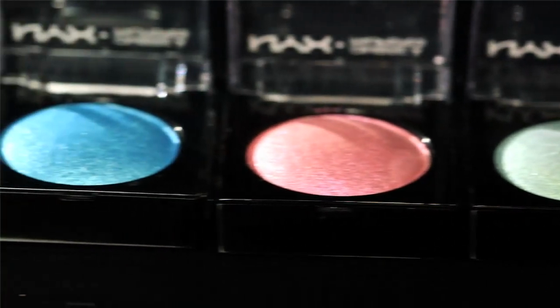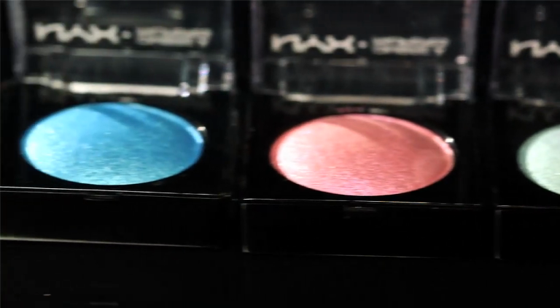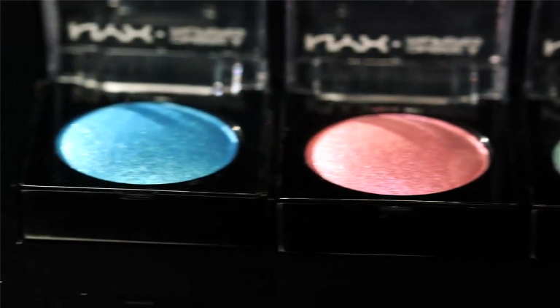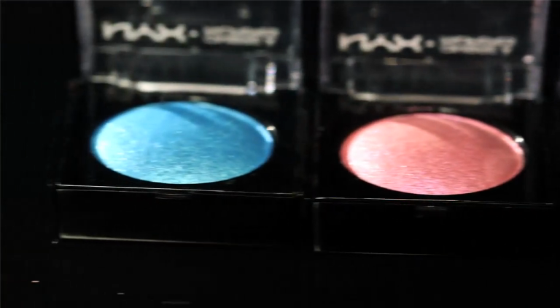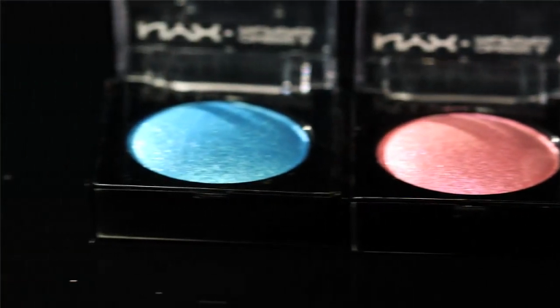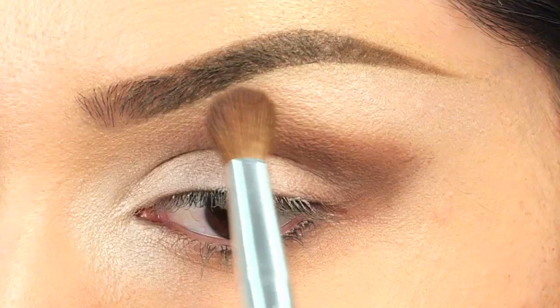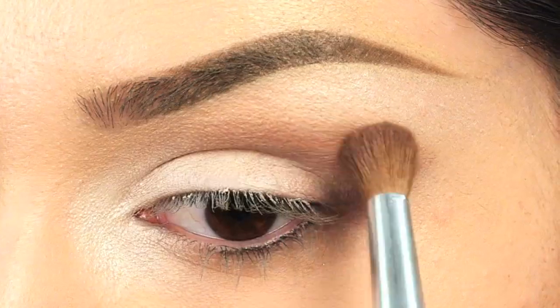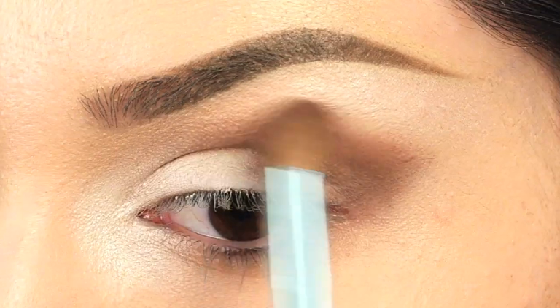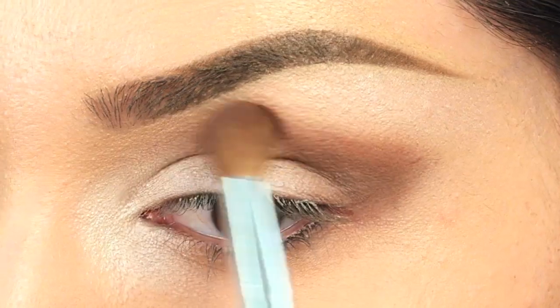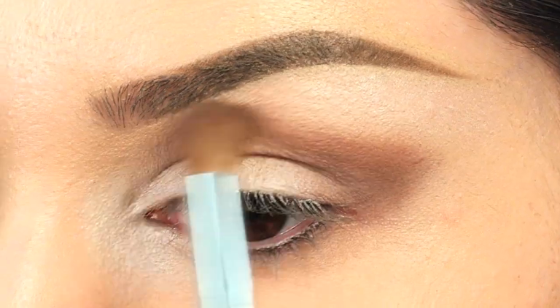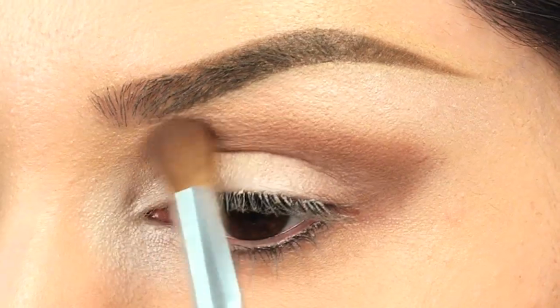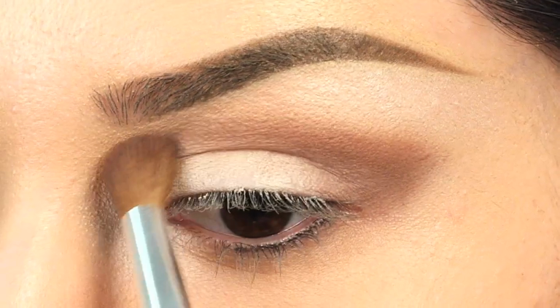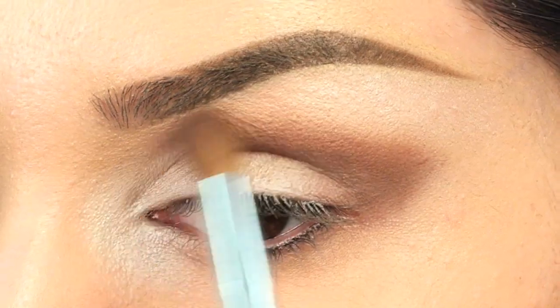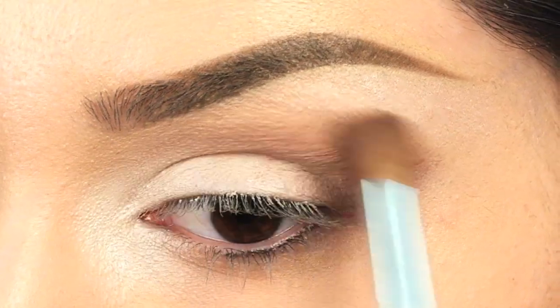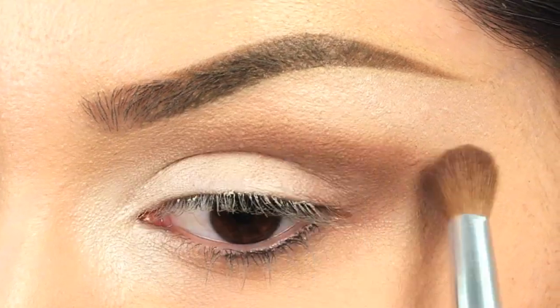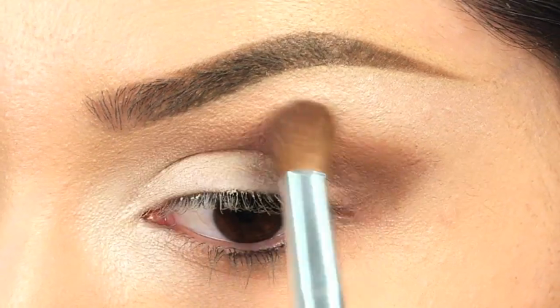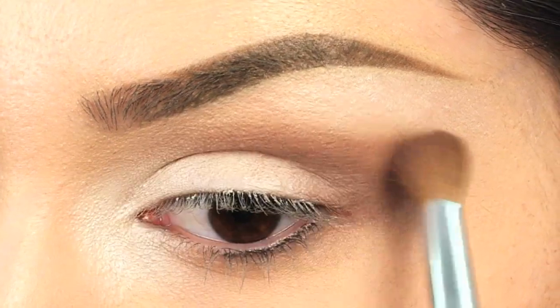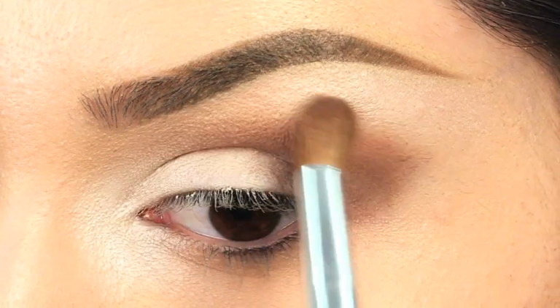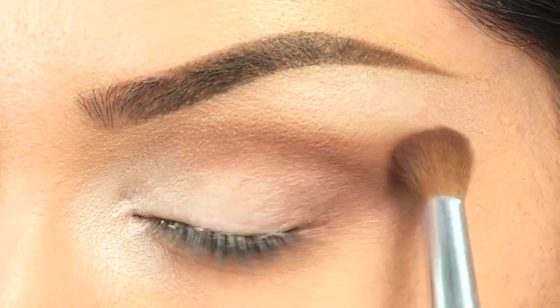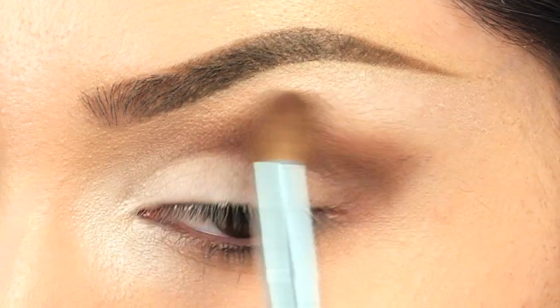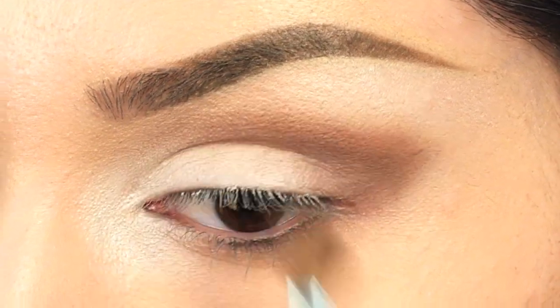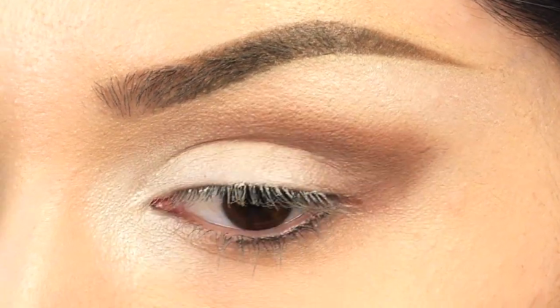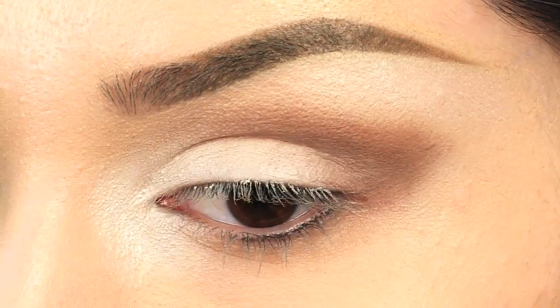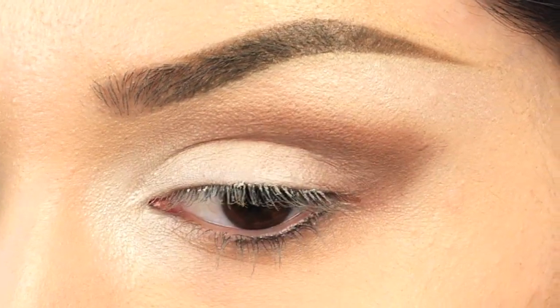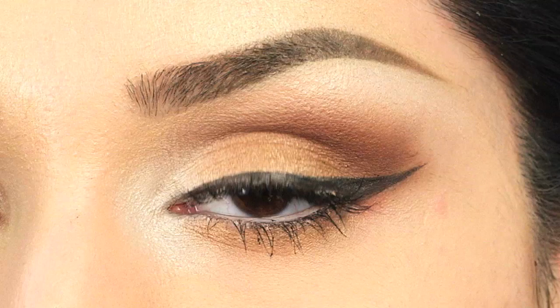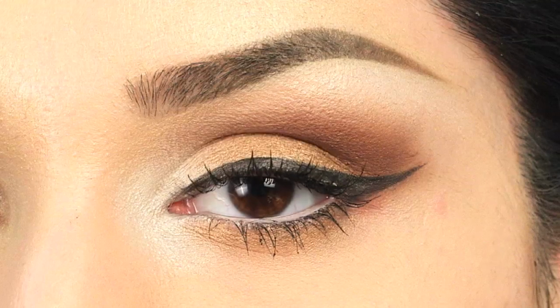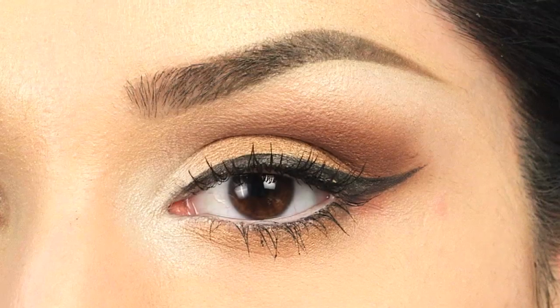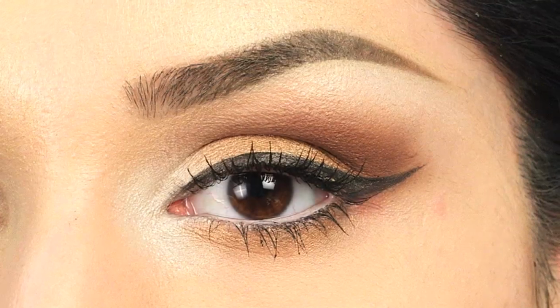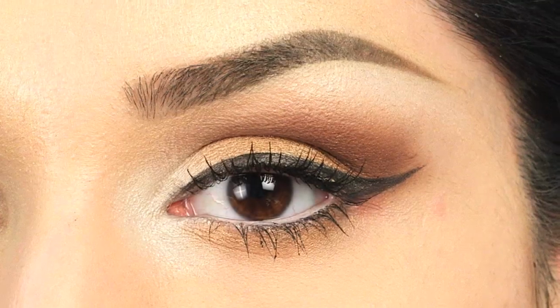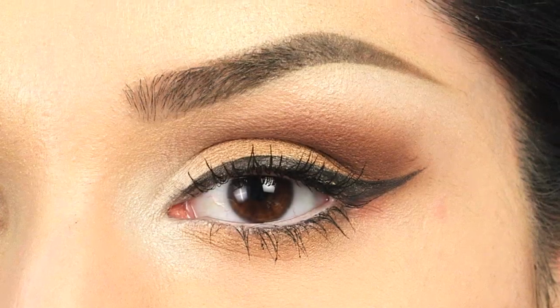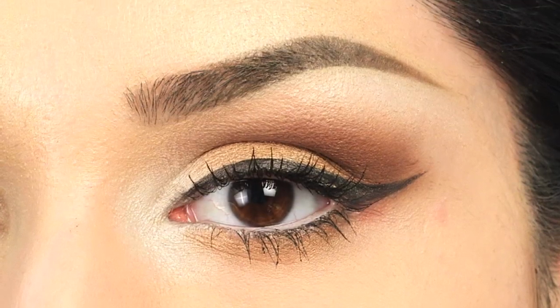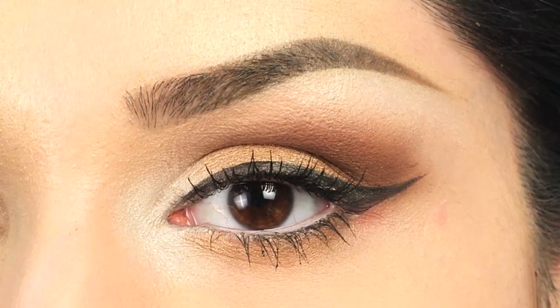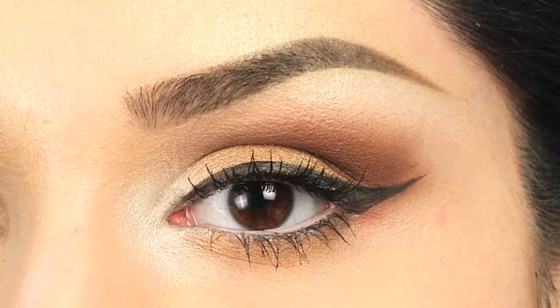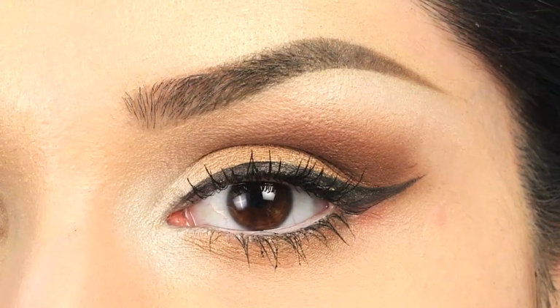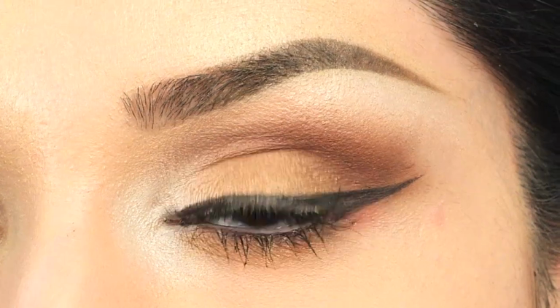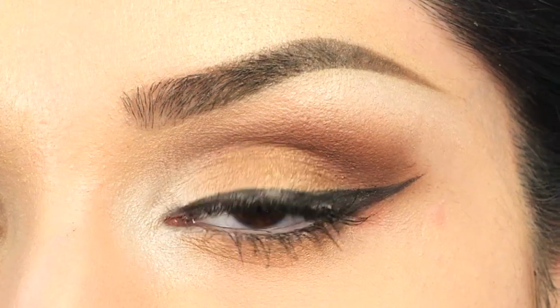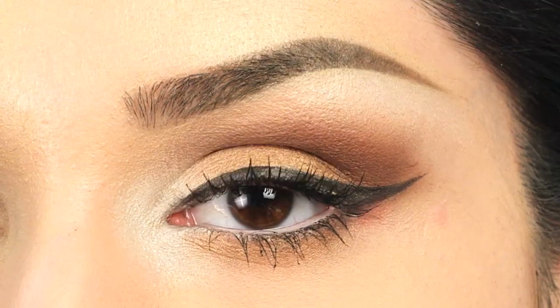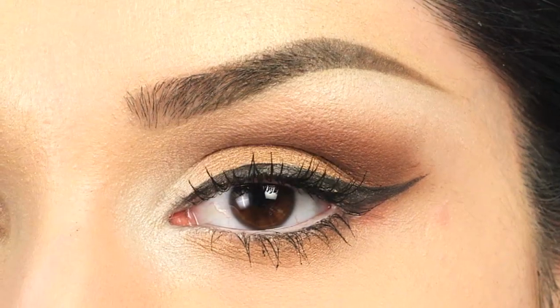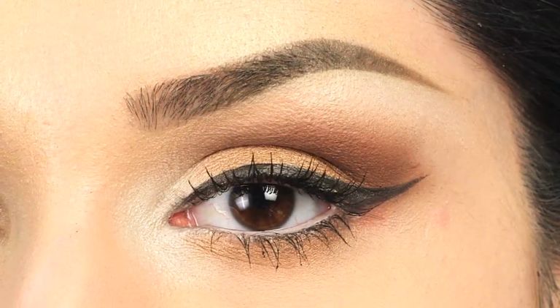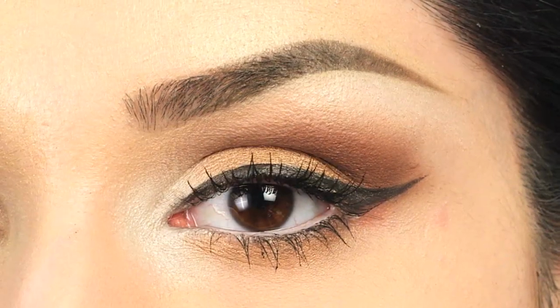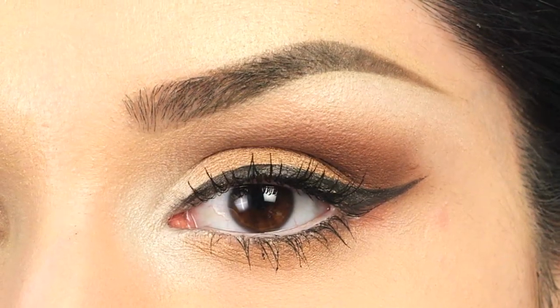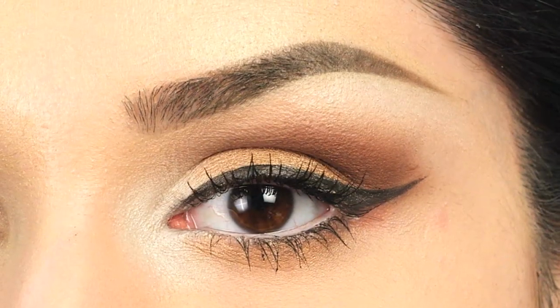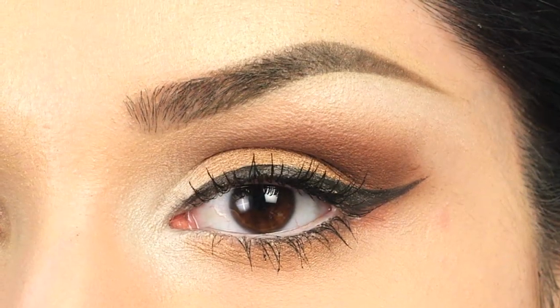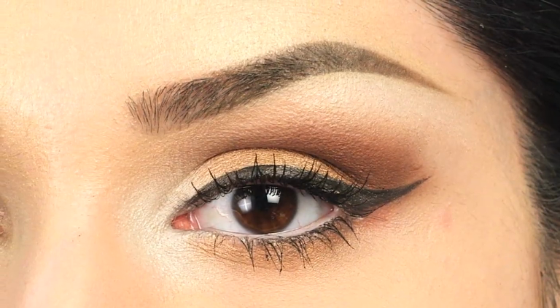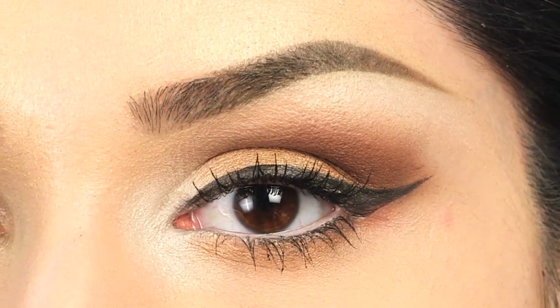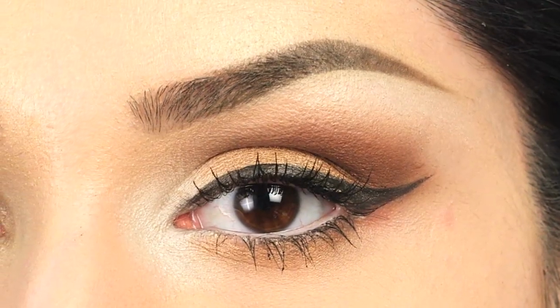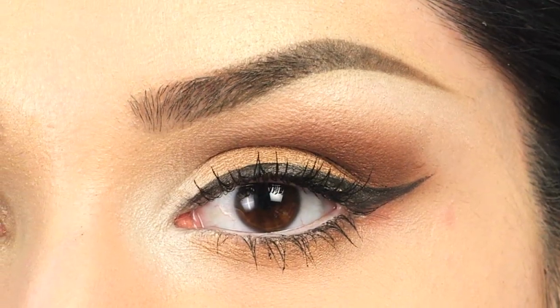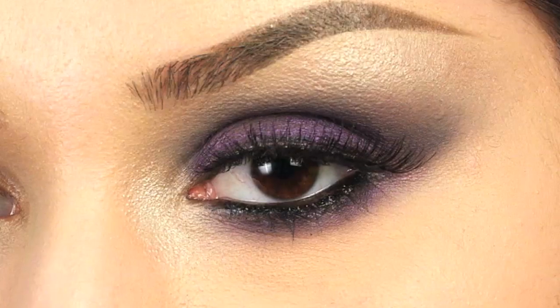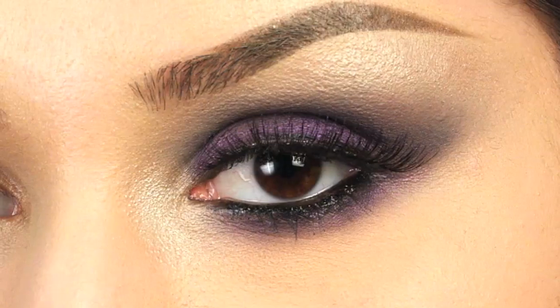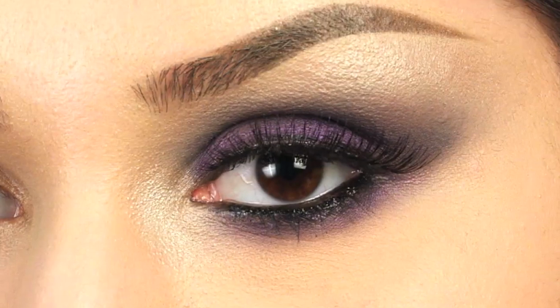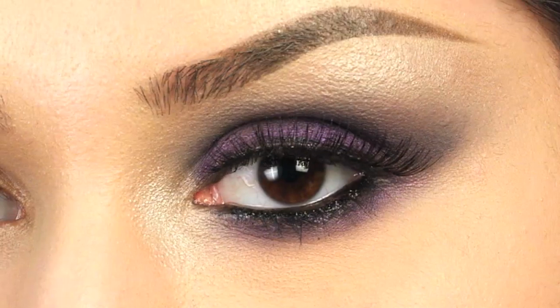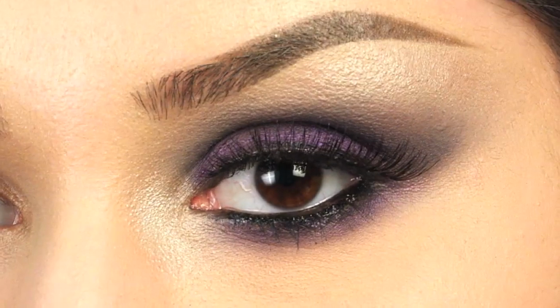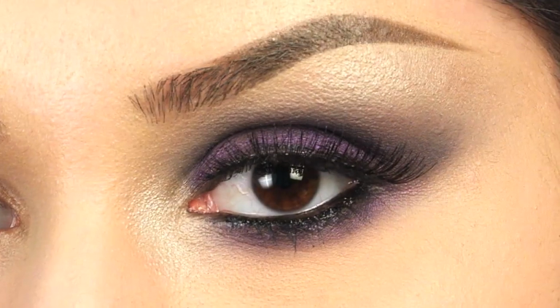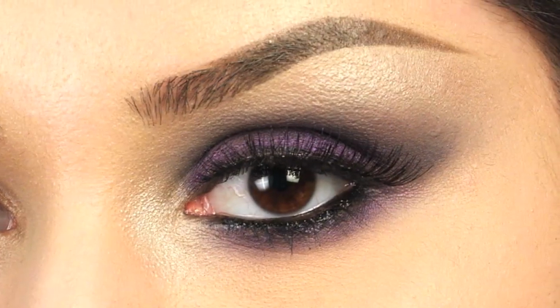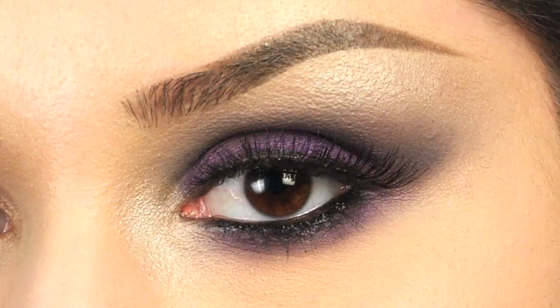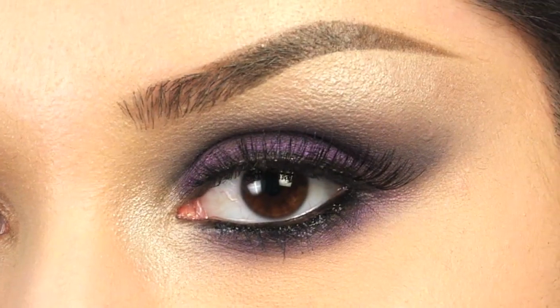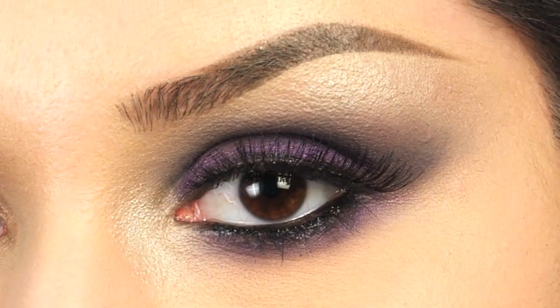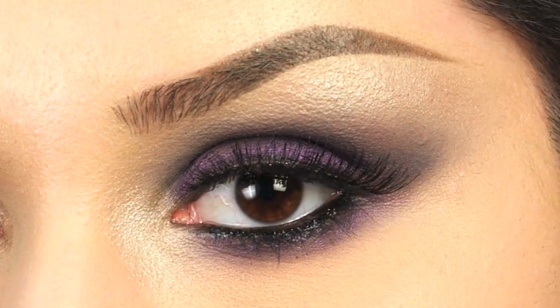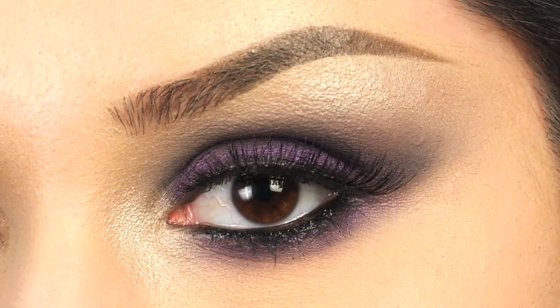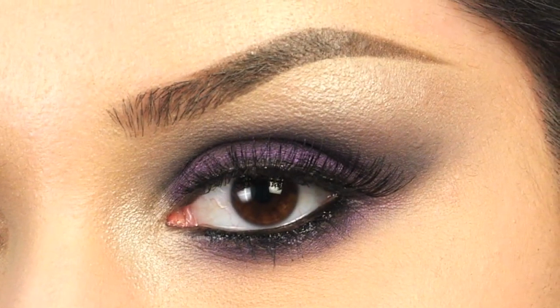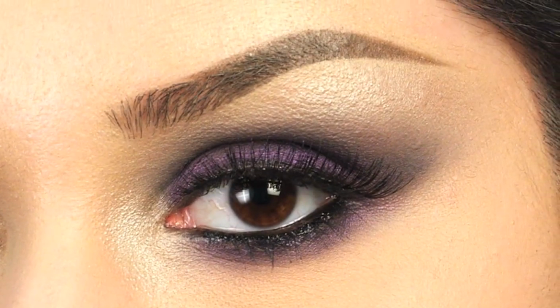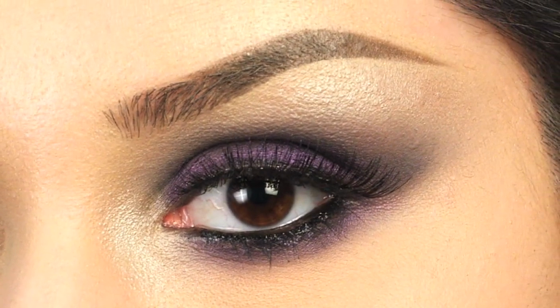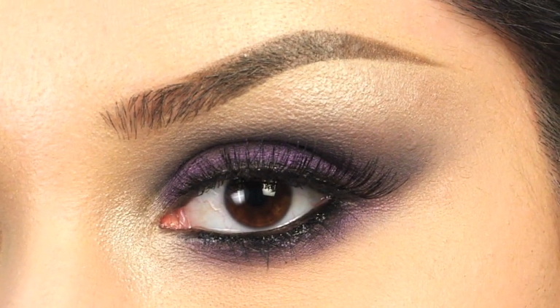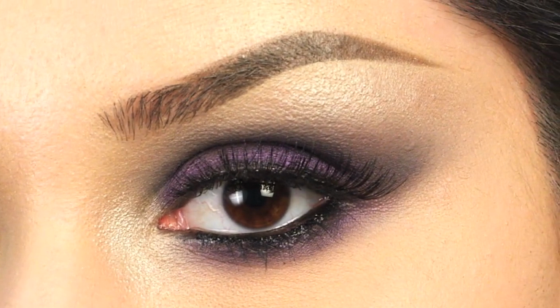When you use it dry, you get a buildable, nice finish, and if you use it wet, you get a really nice, intense color payoff.